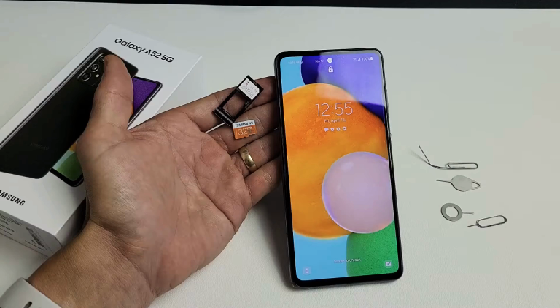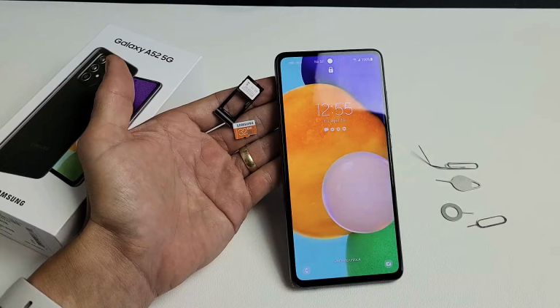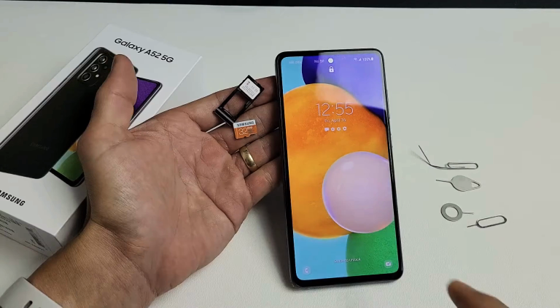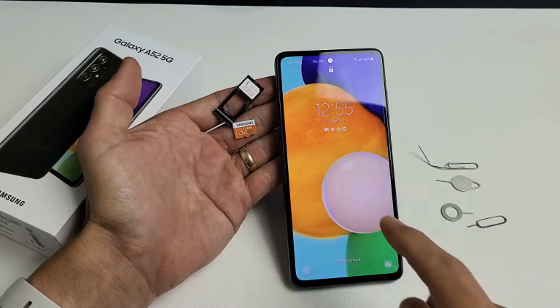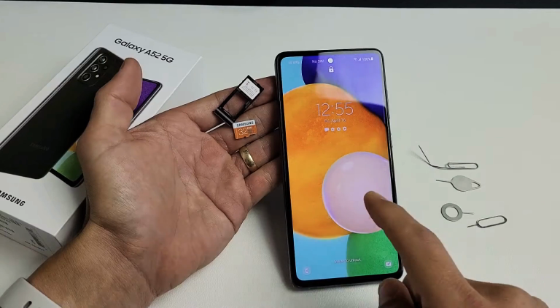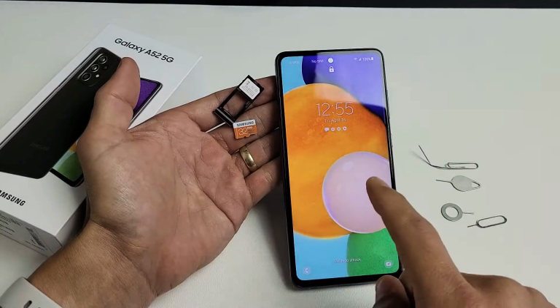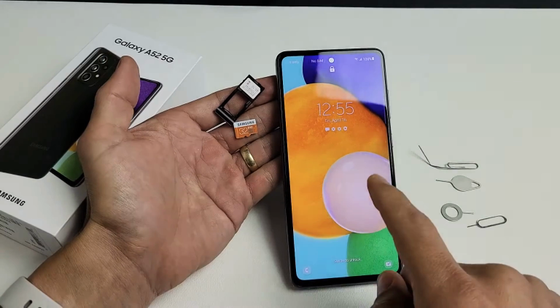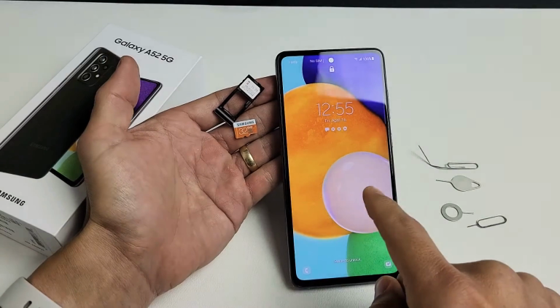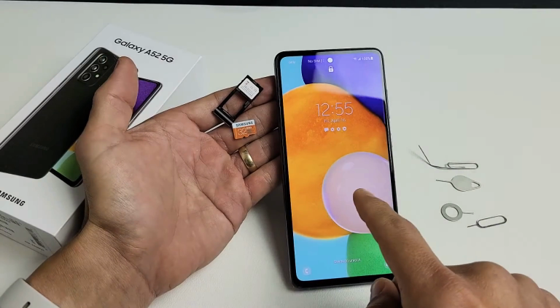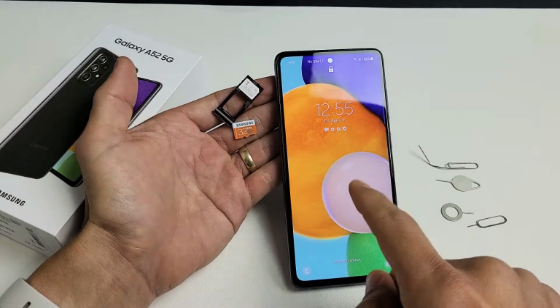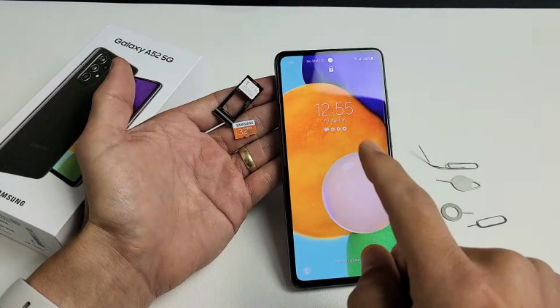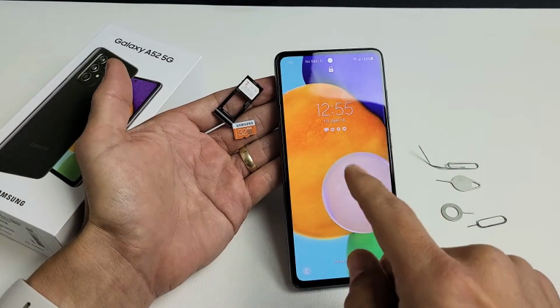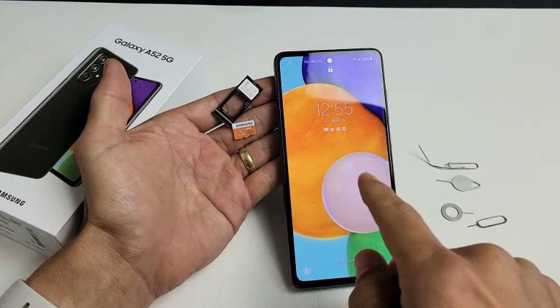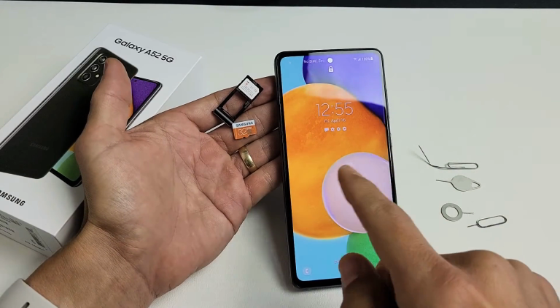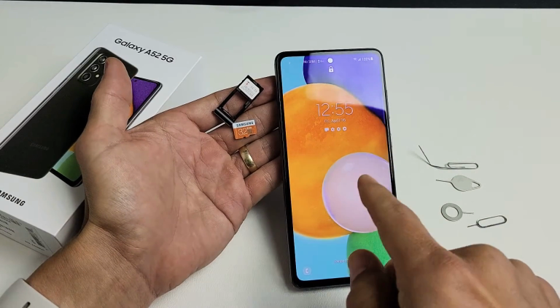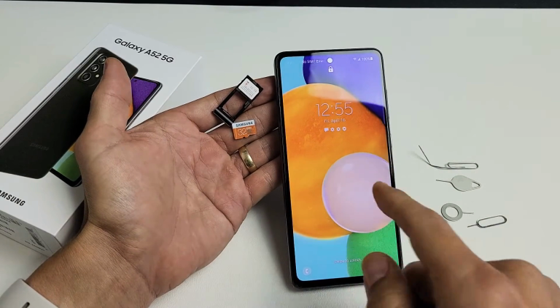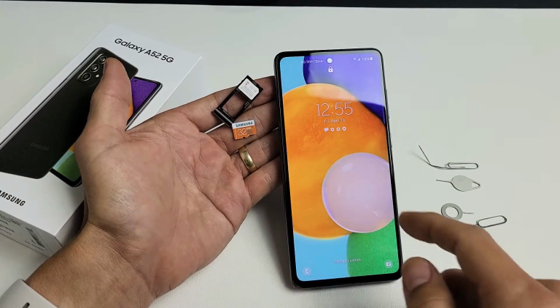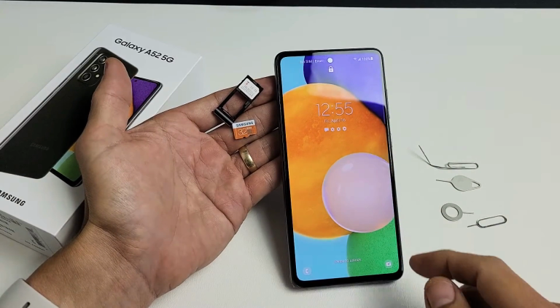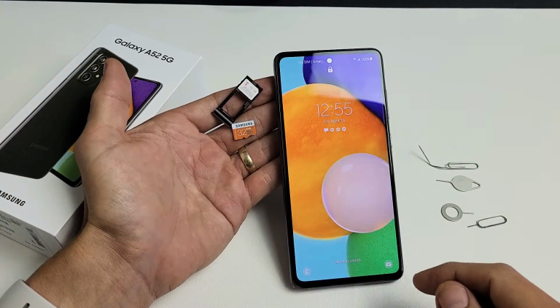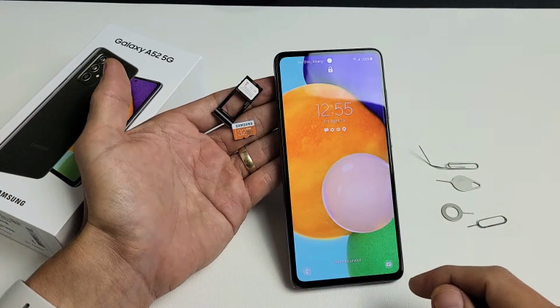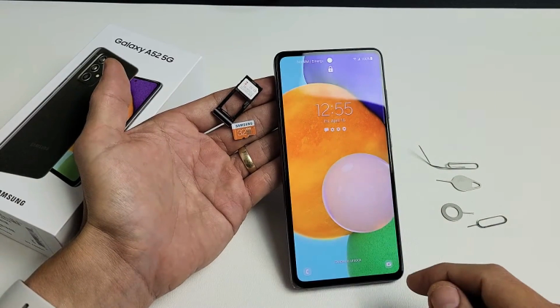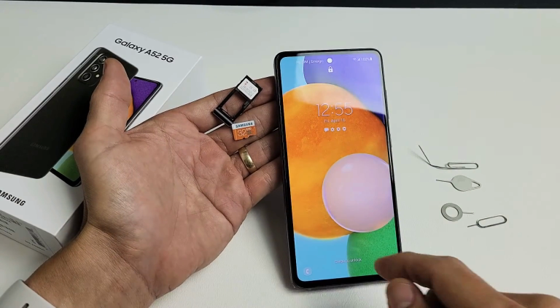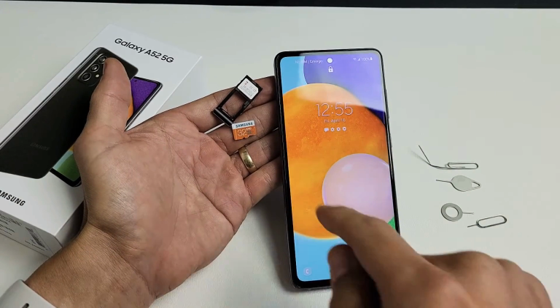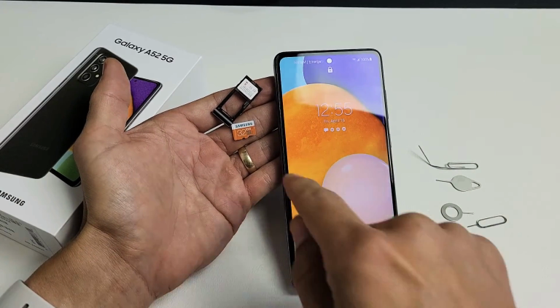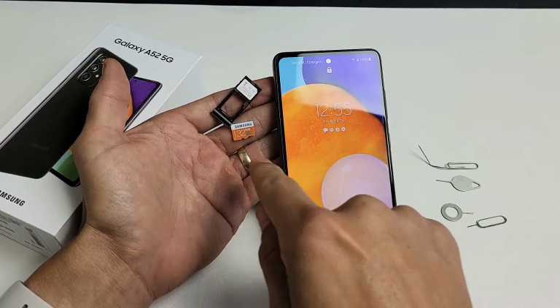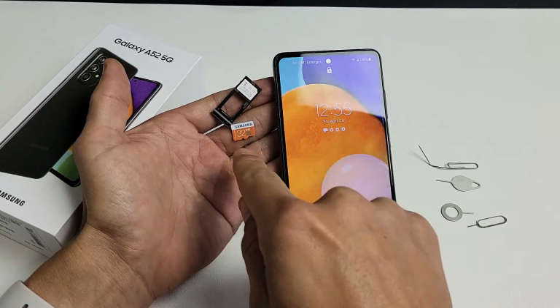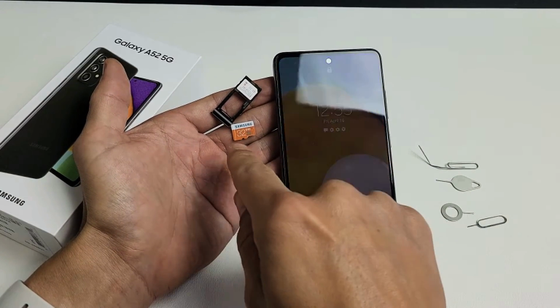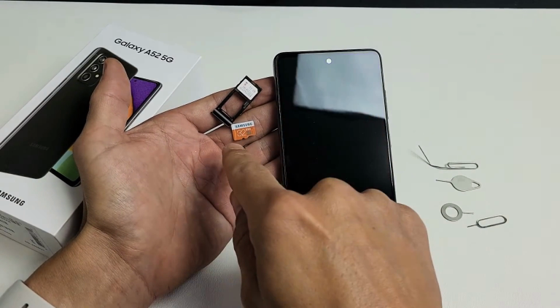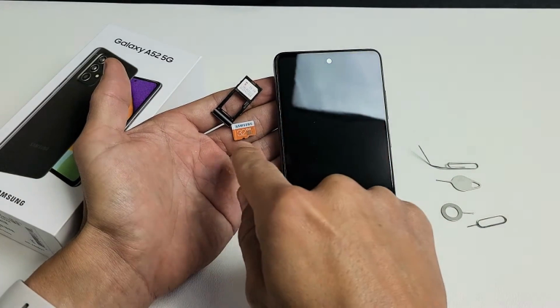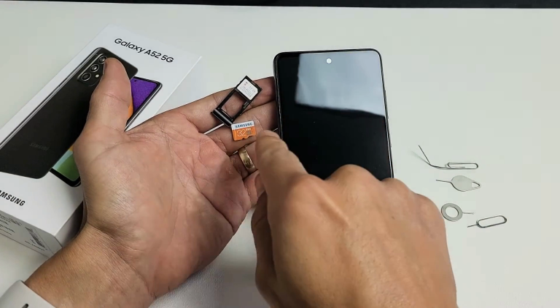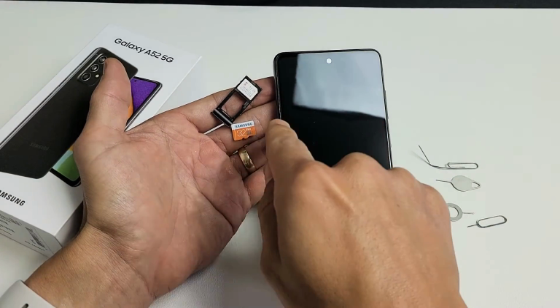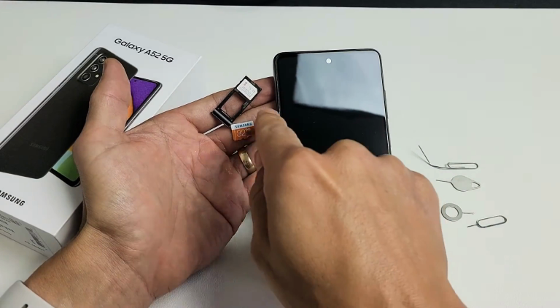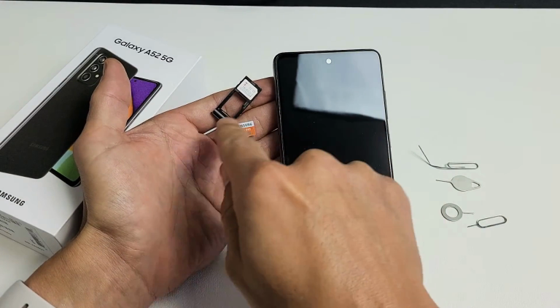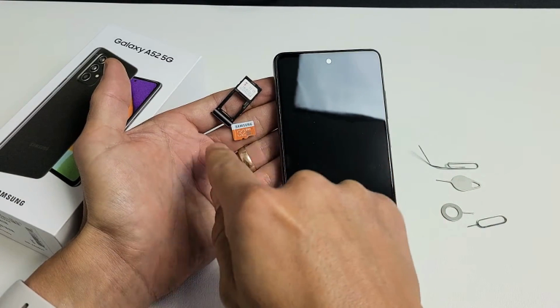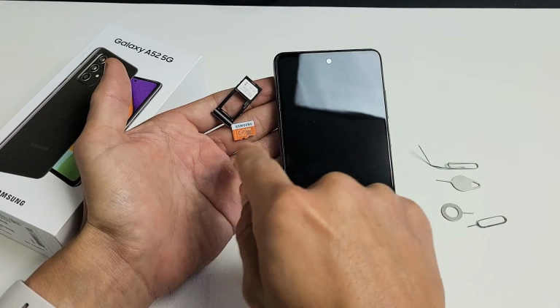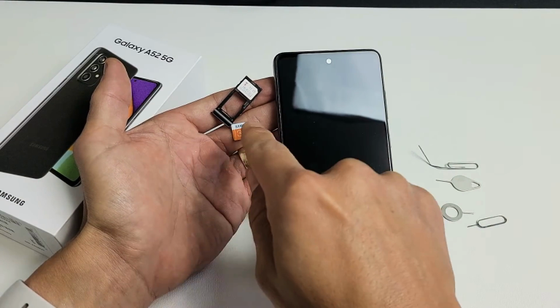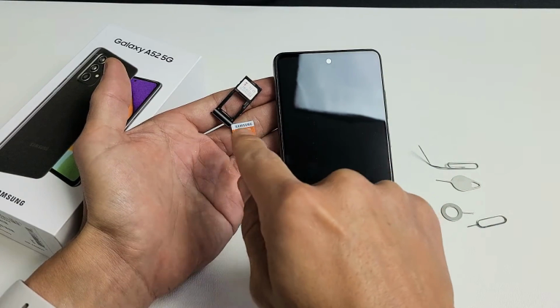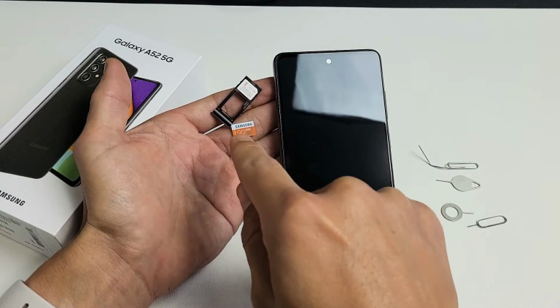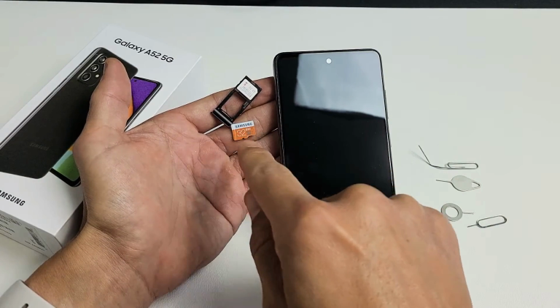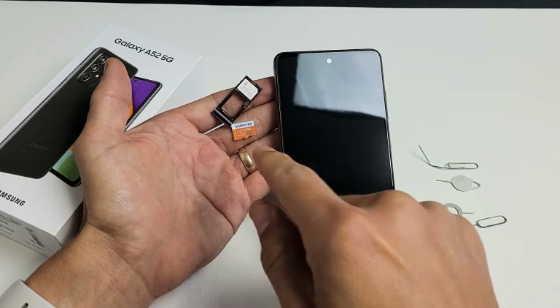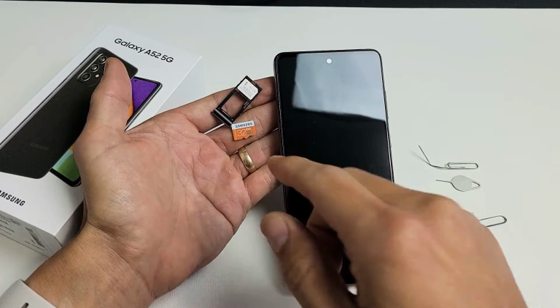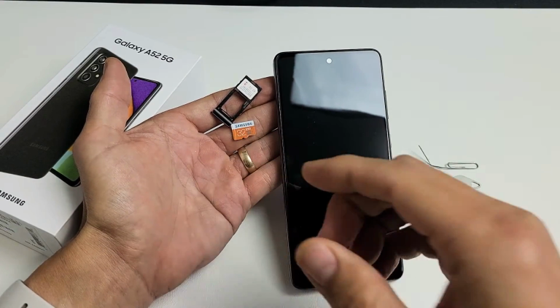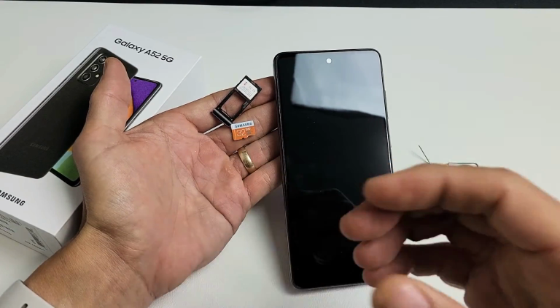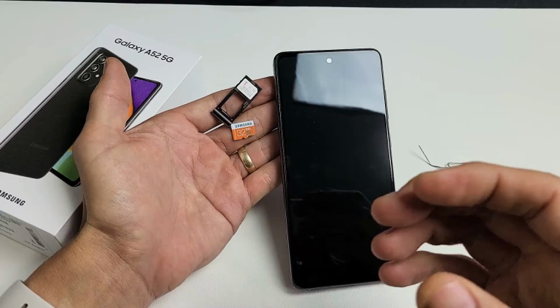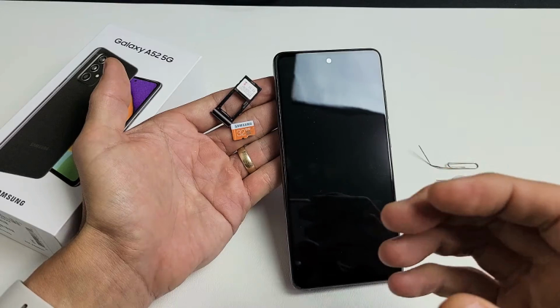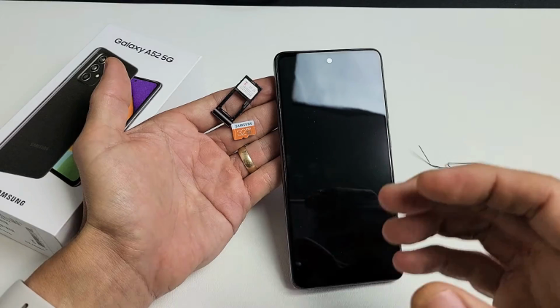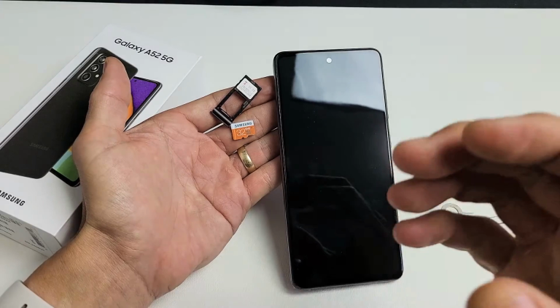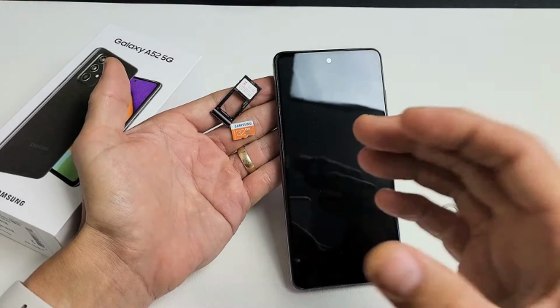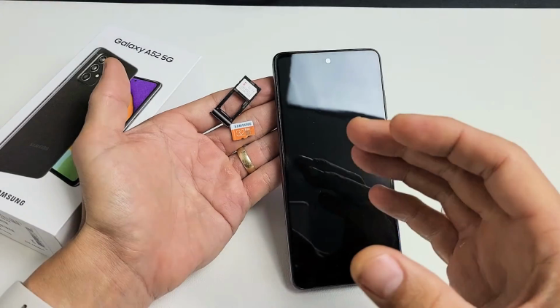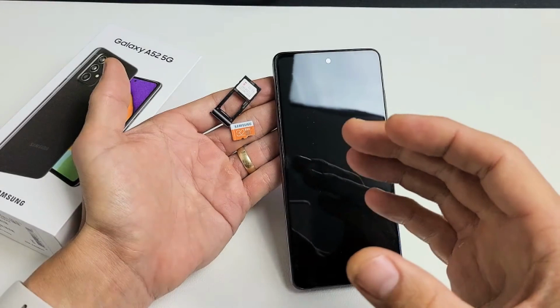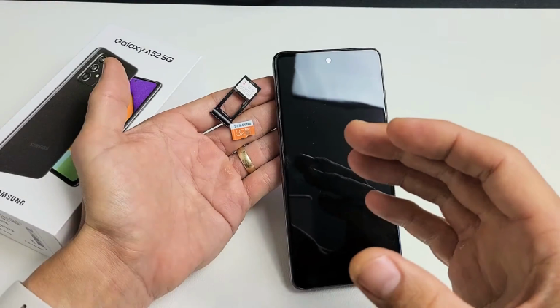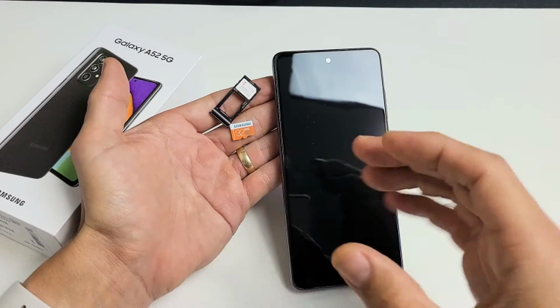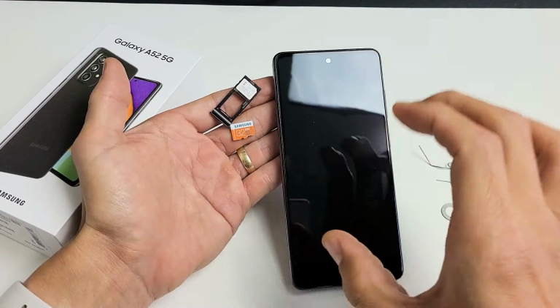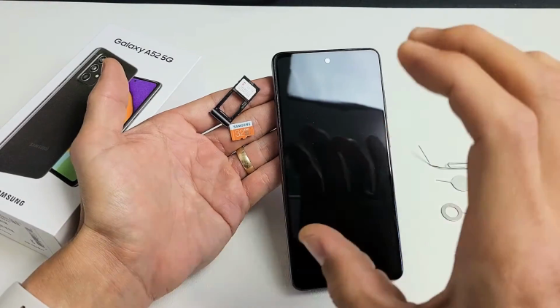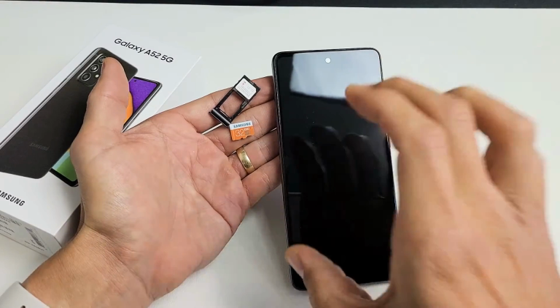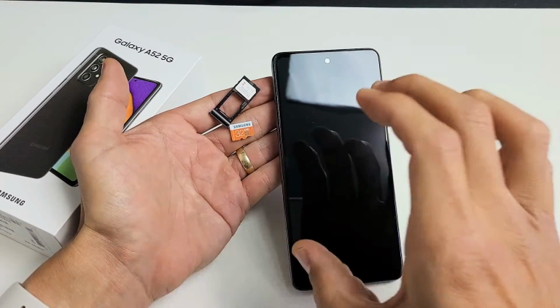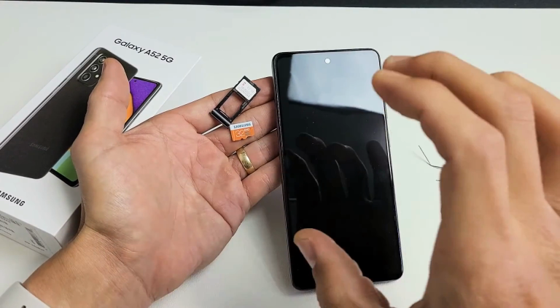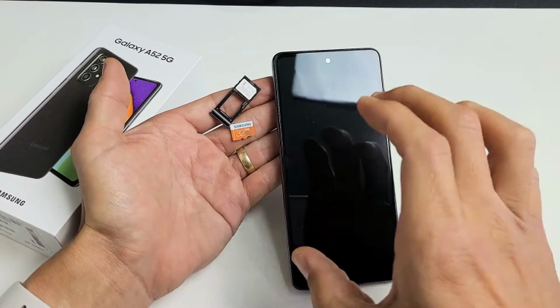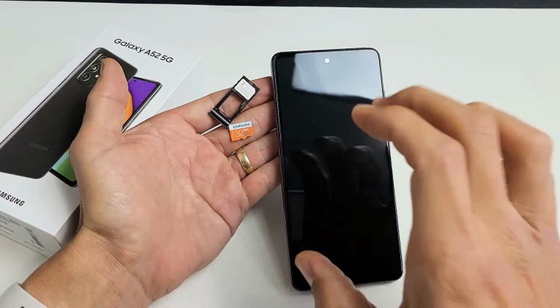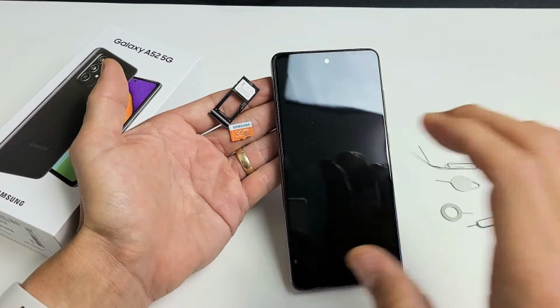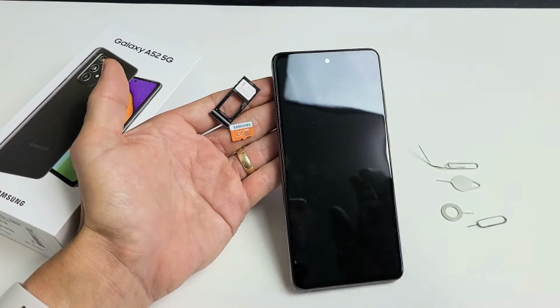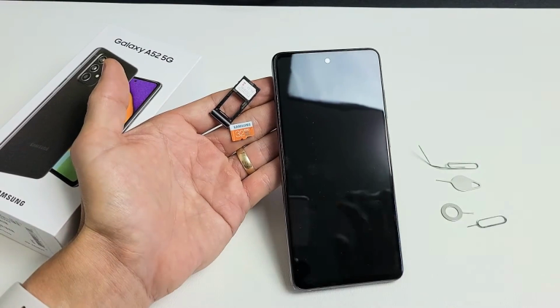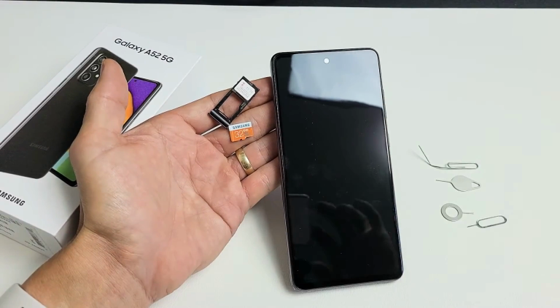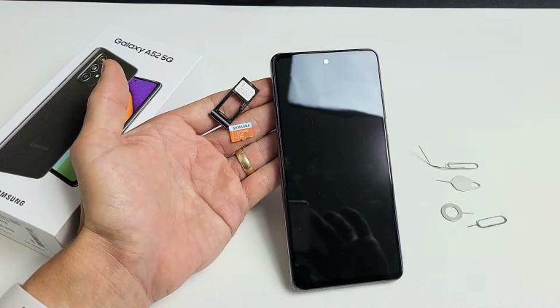I have a Samsung Galaxy A52 here. I'm going to show you how to insert the SD card as well as how to format it while it is in the phone.